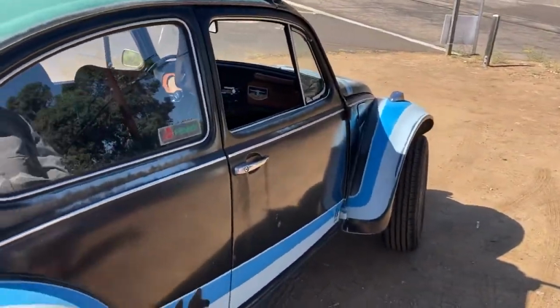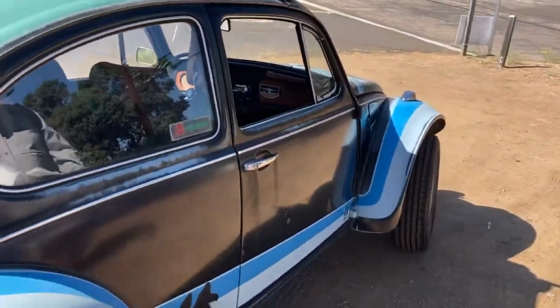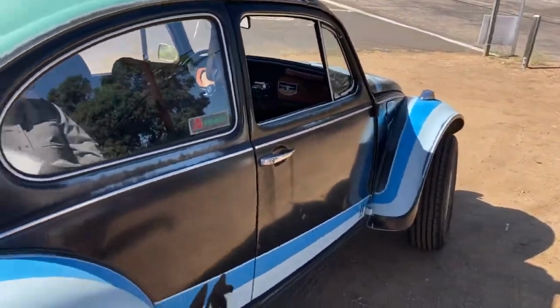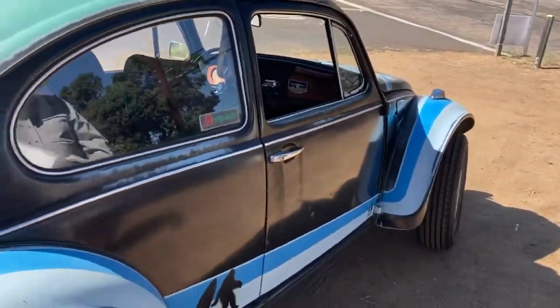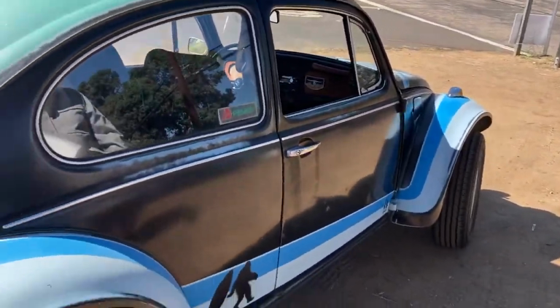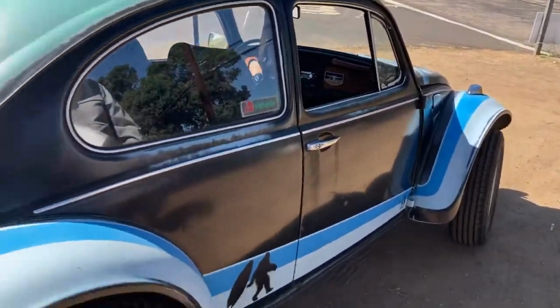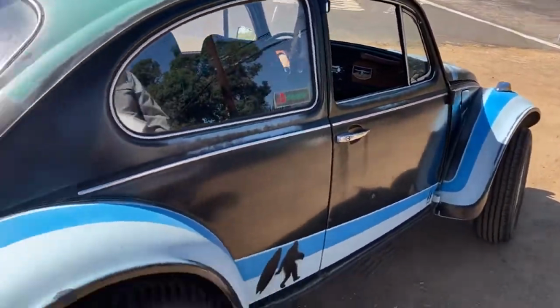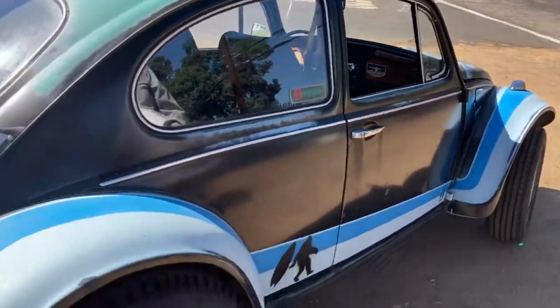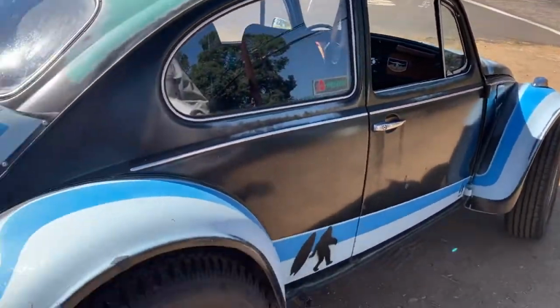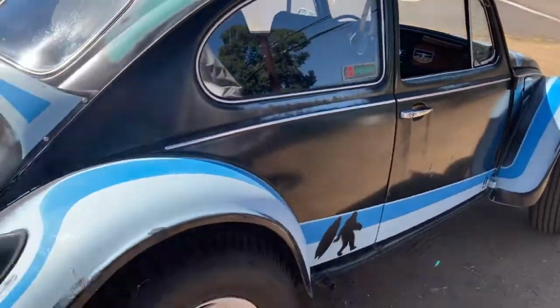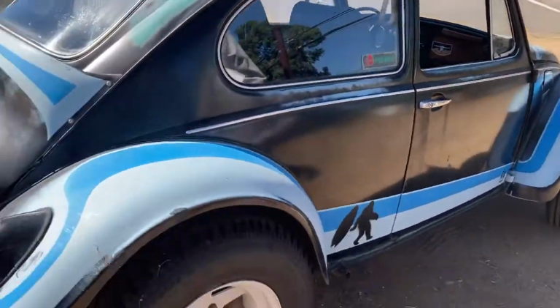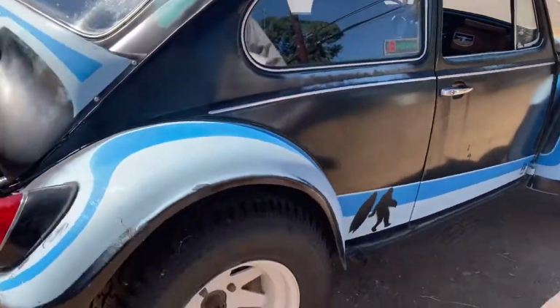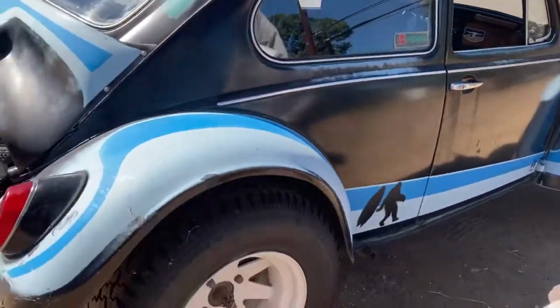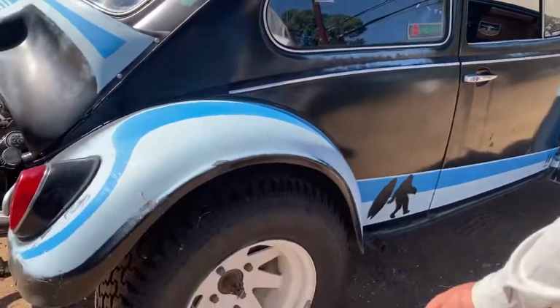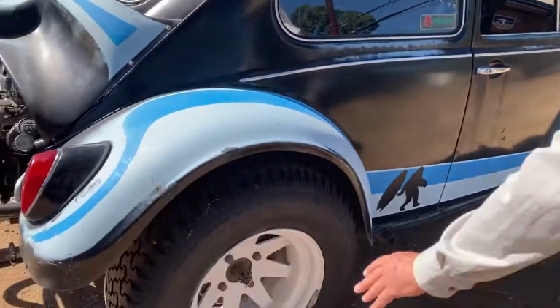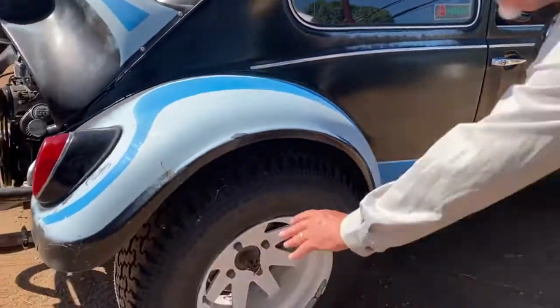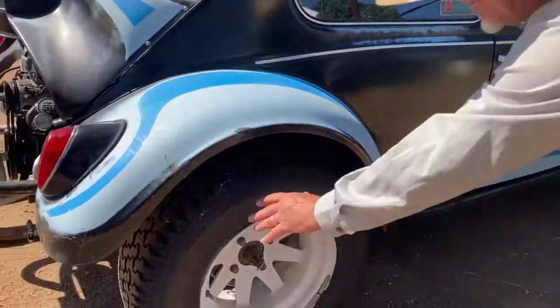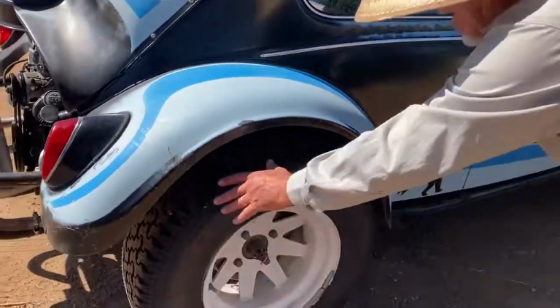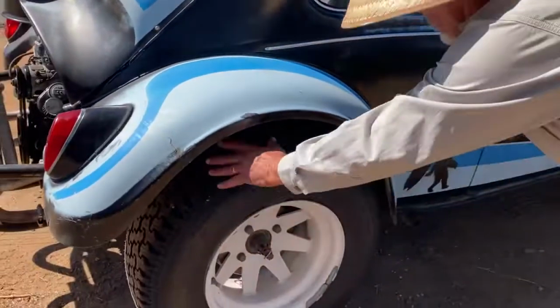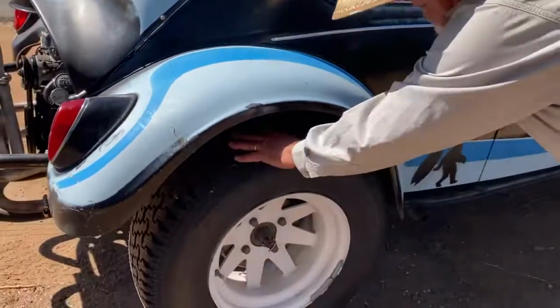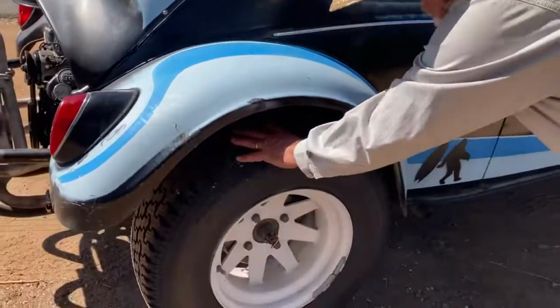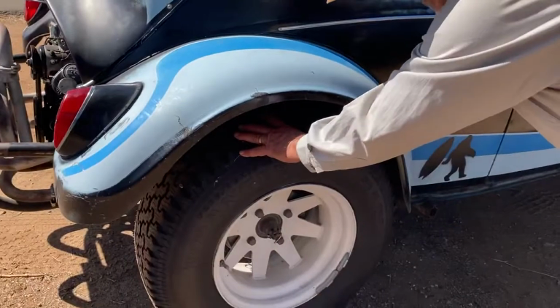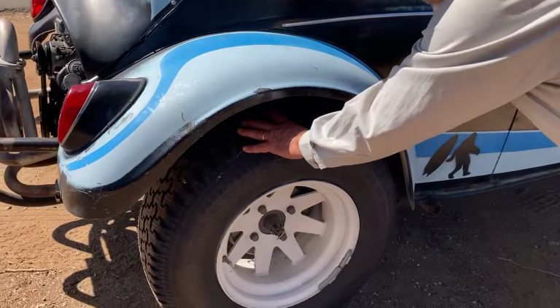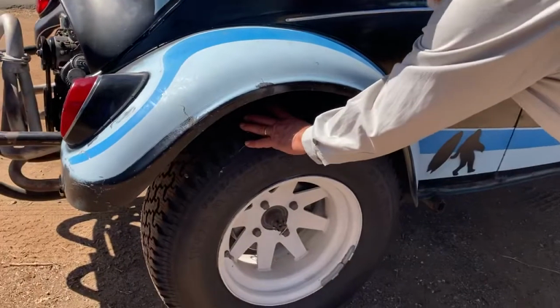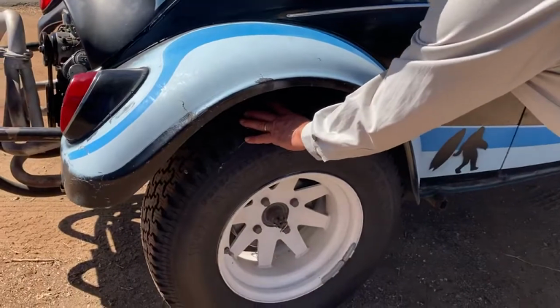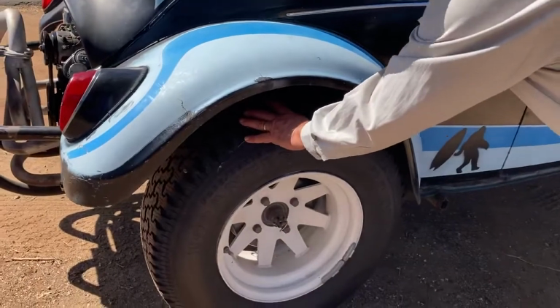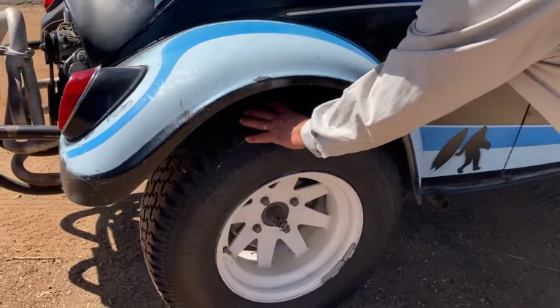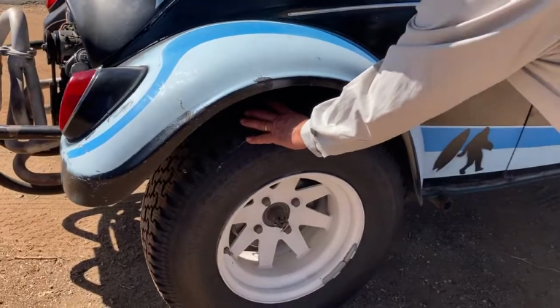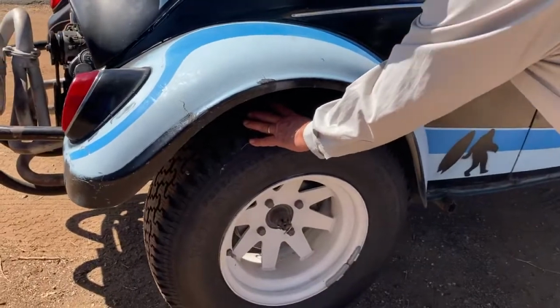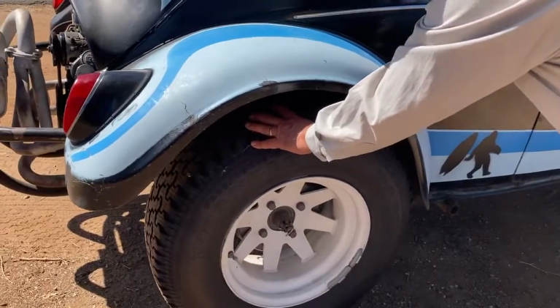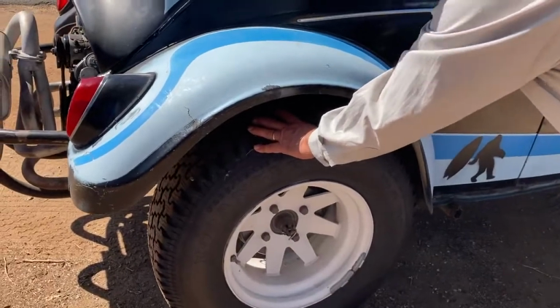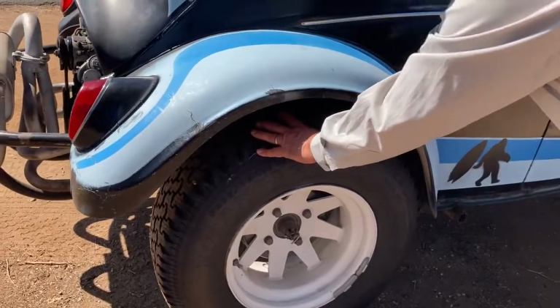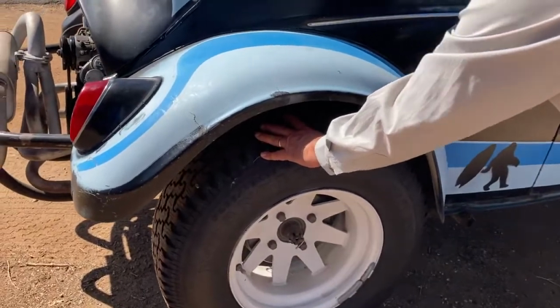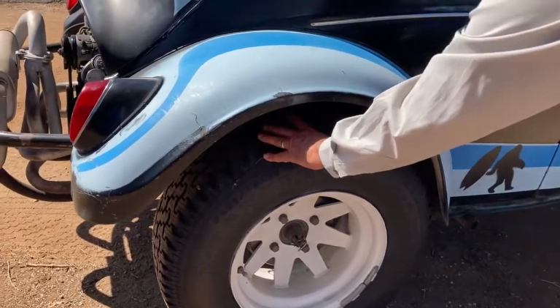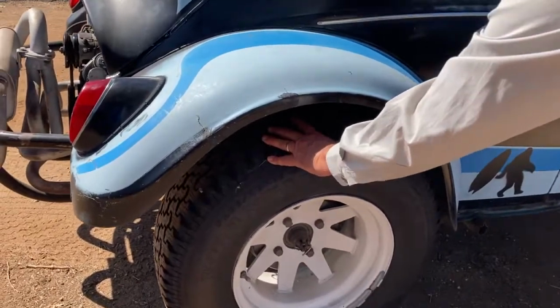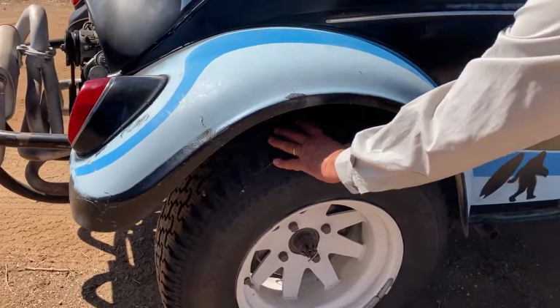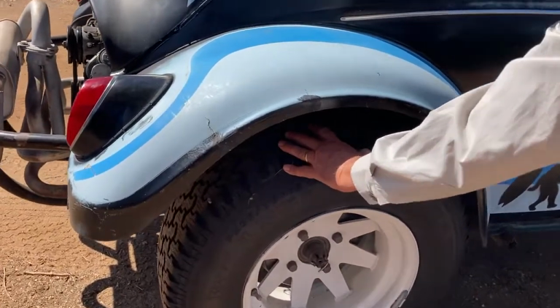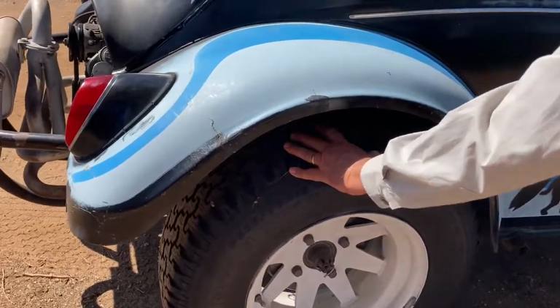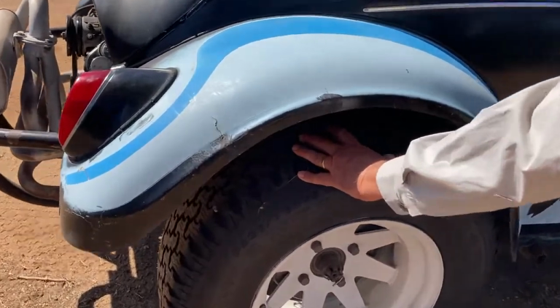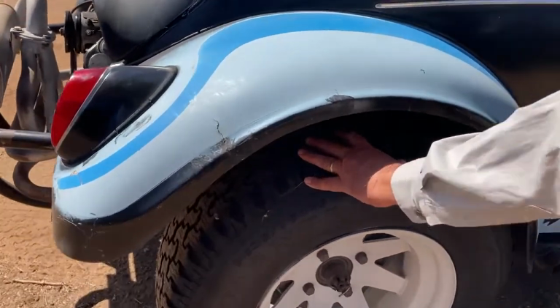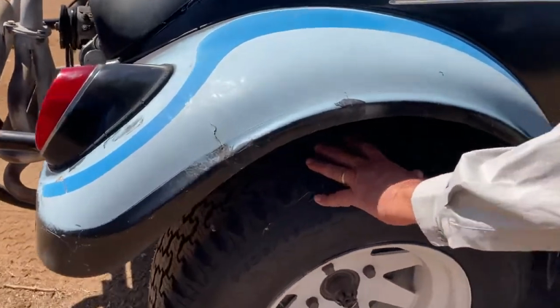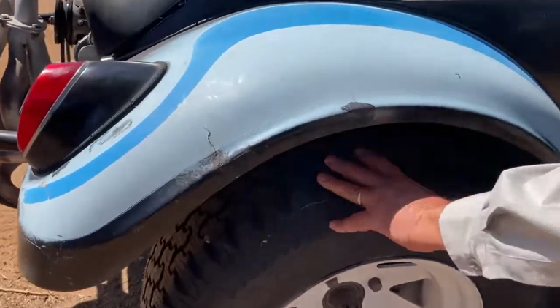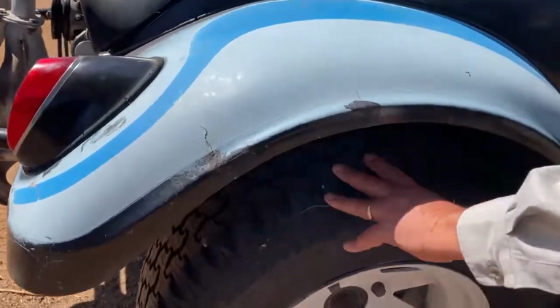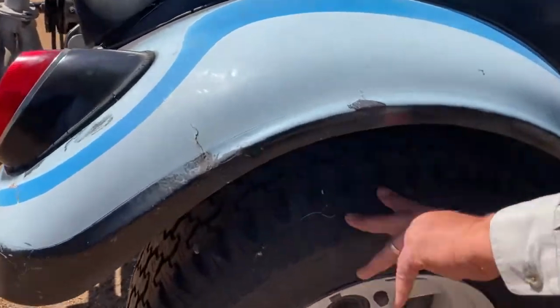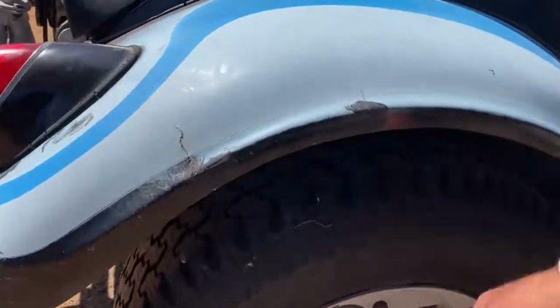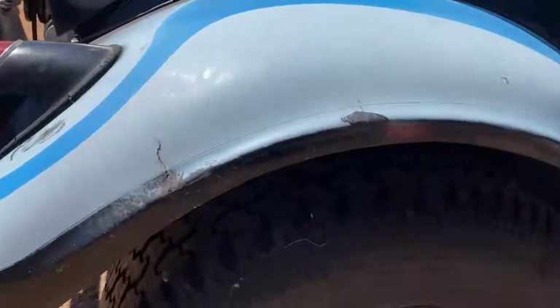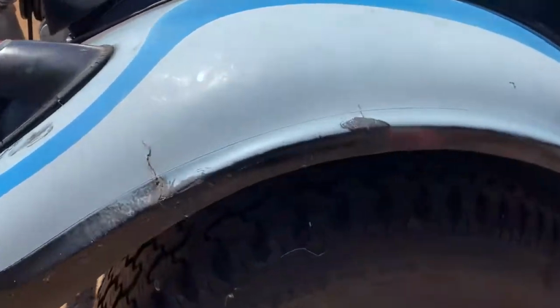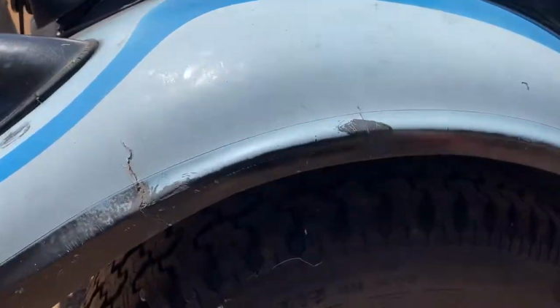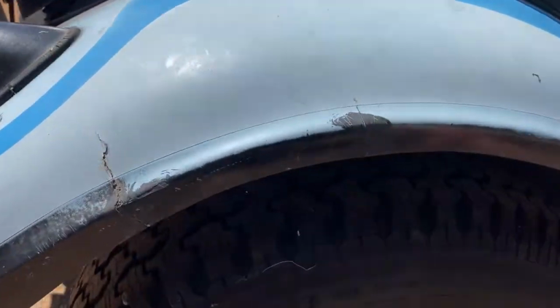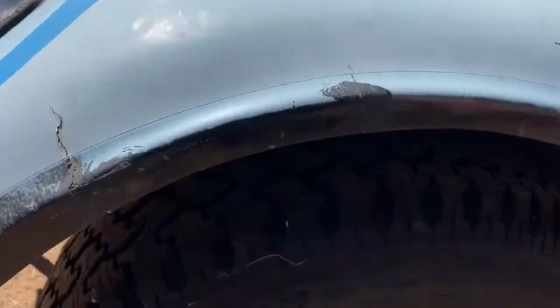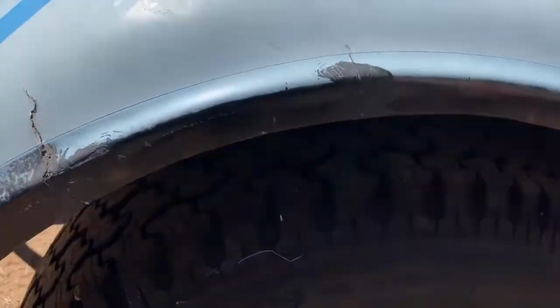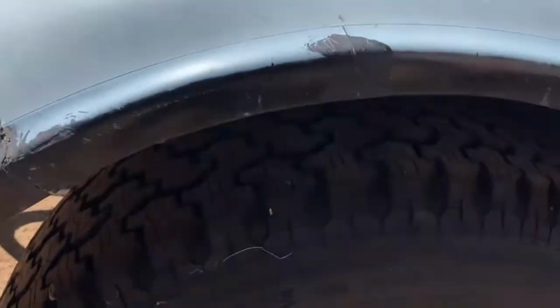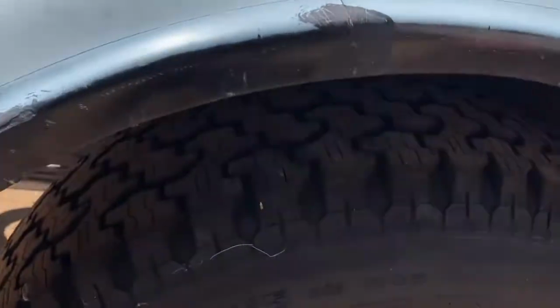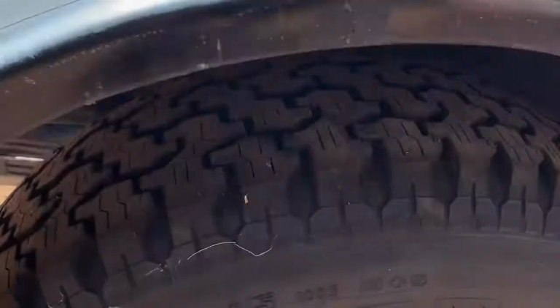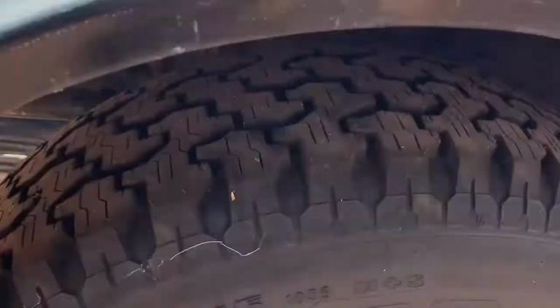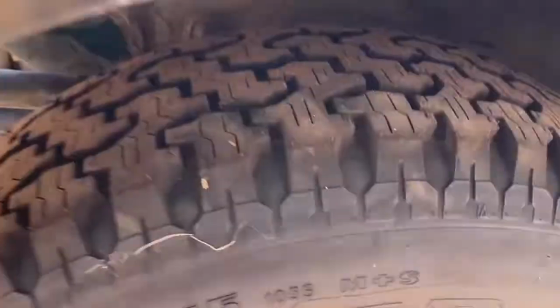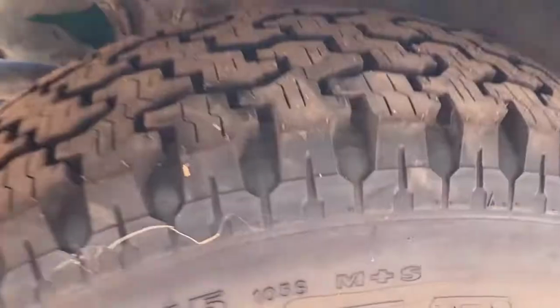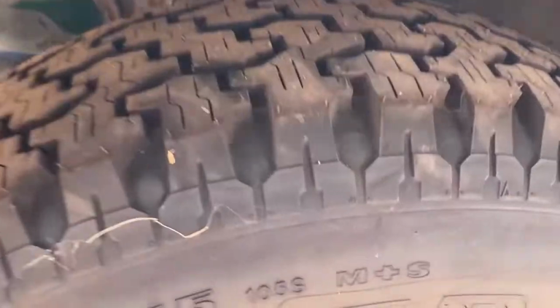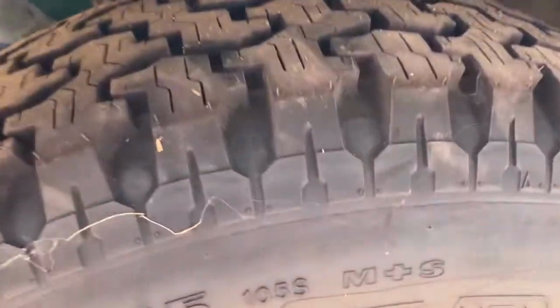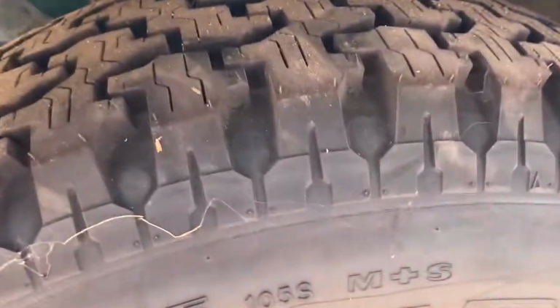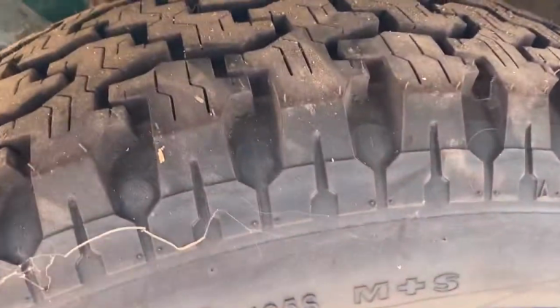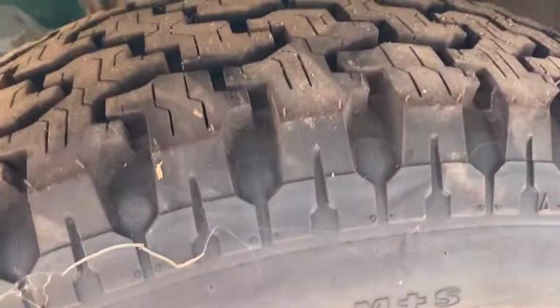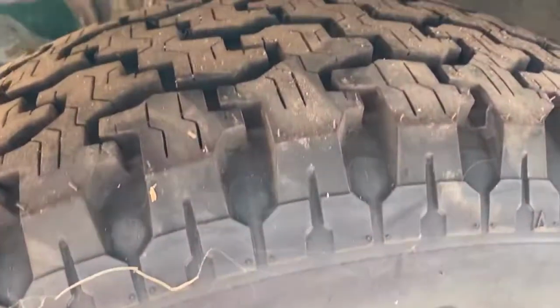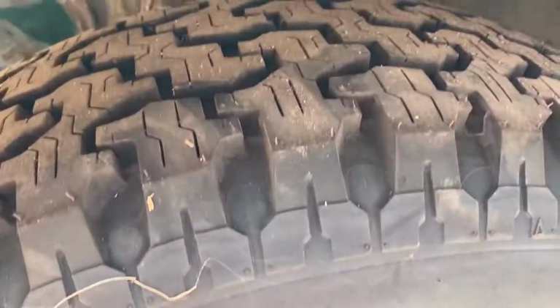Tires are new — they still have the nubs. Goodyears front and back with your traditional white spoke wheels.